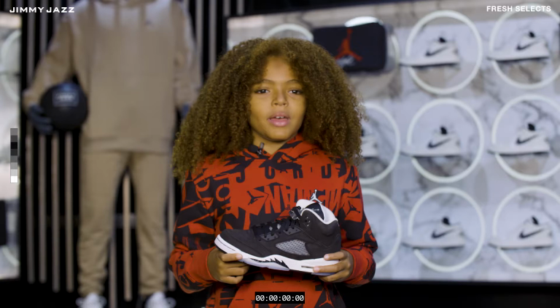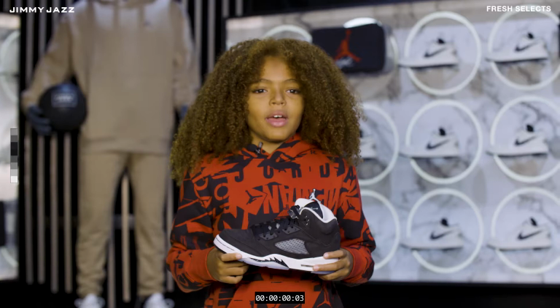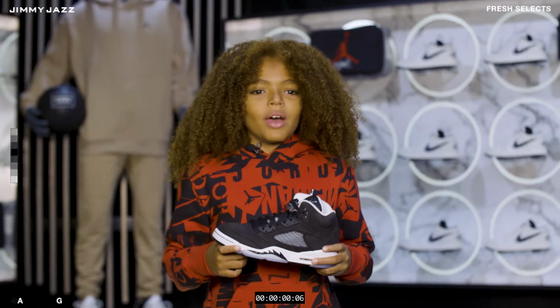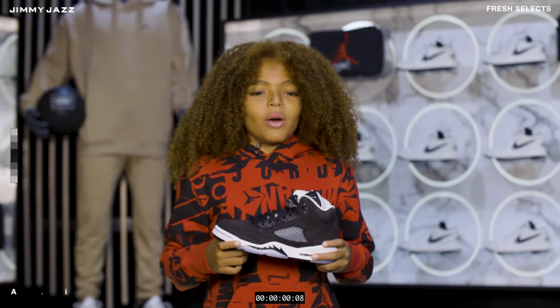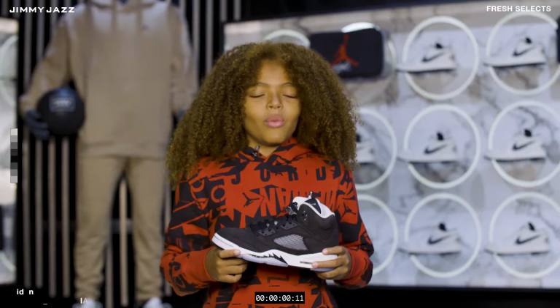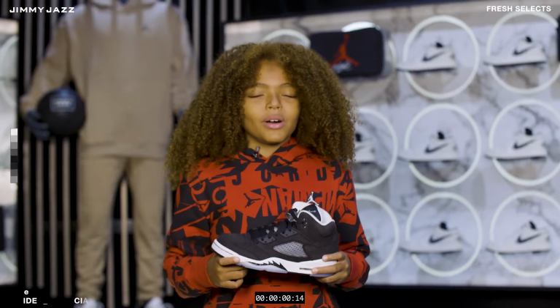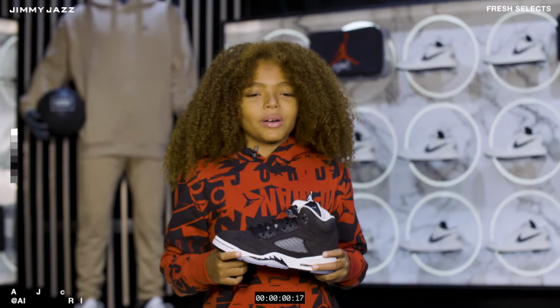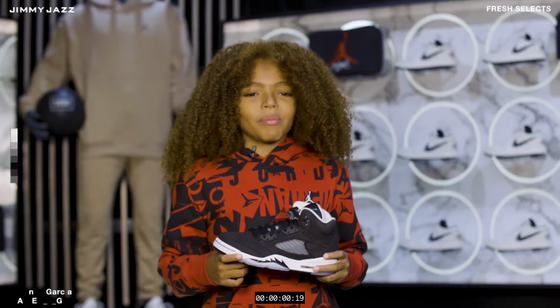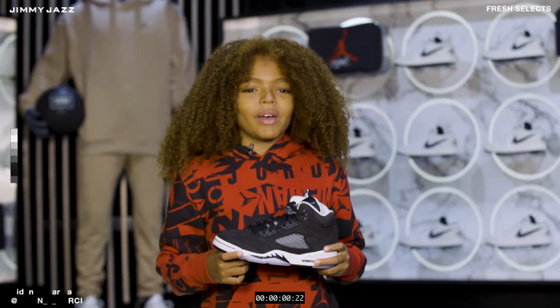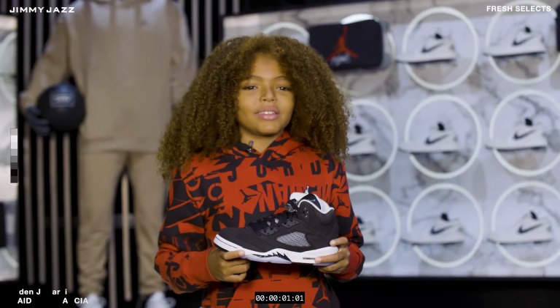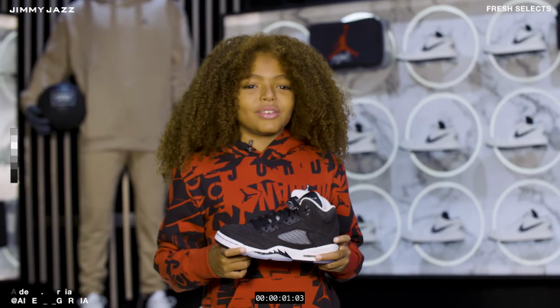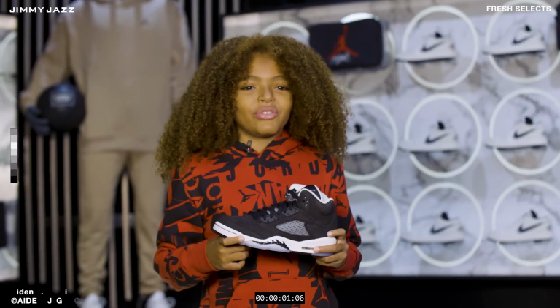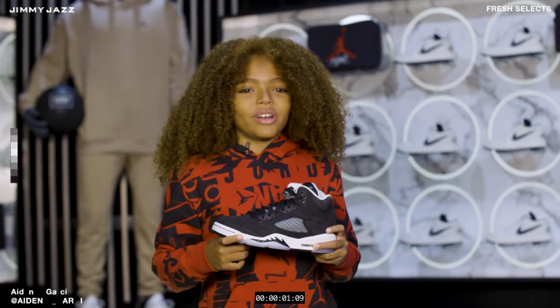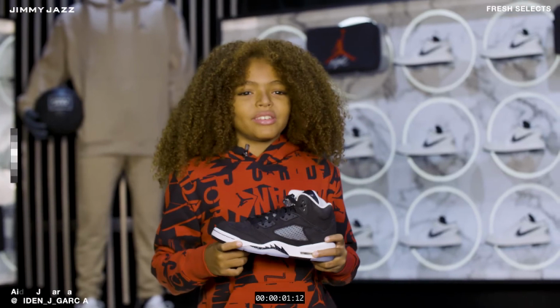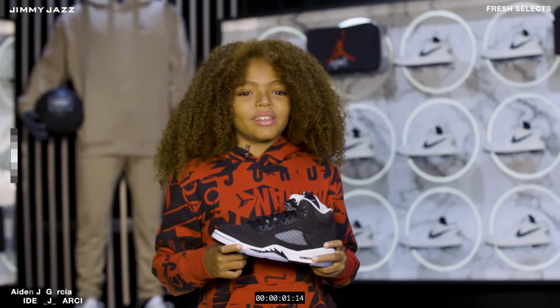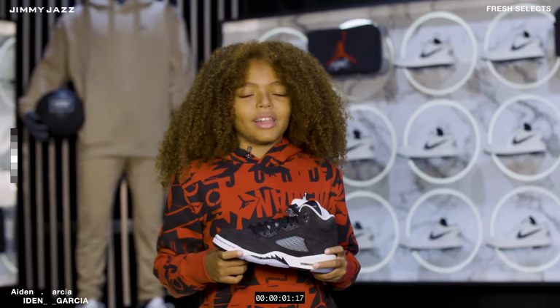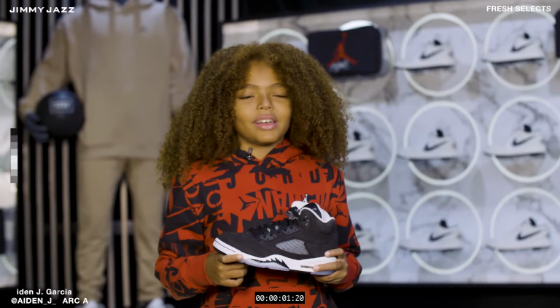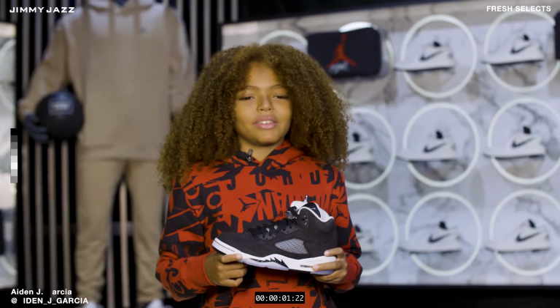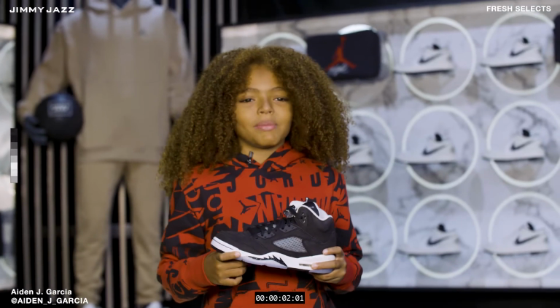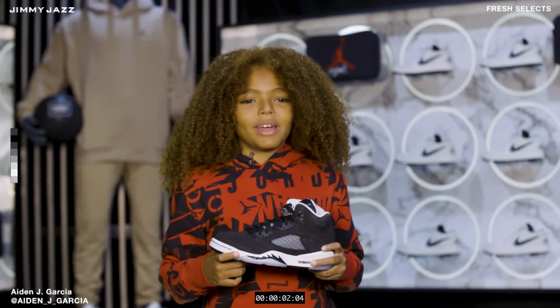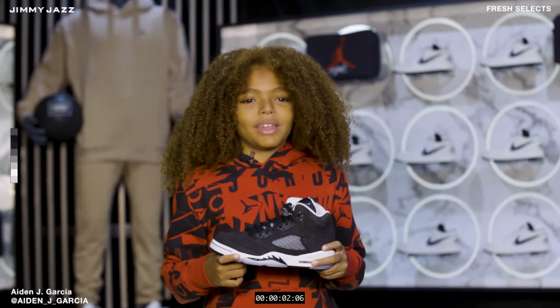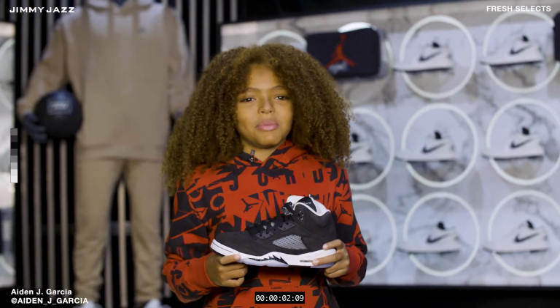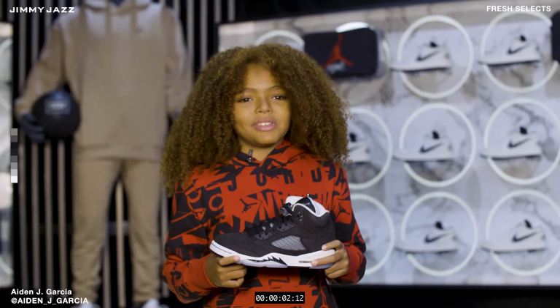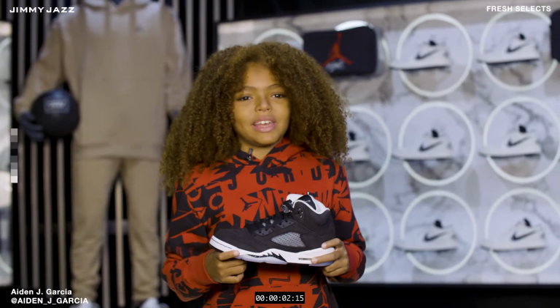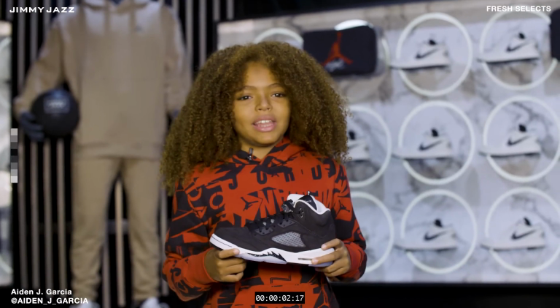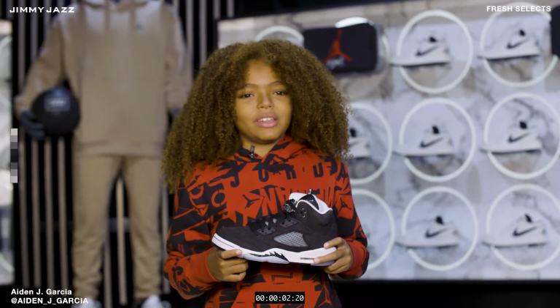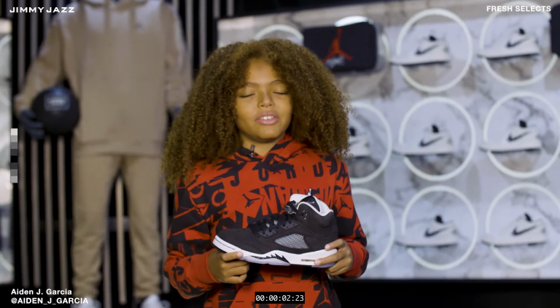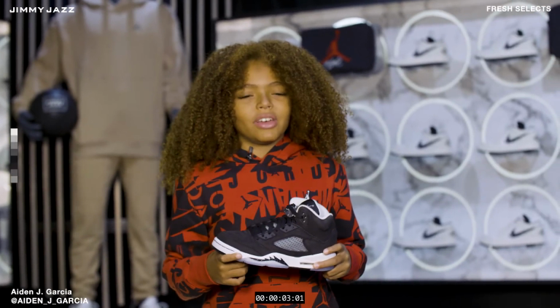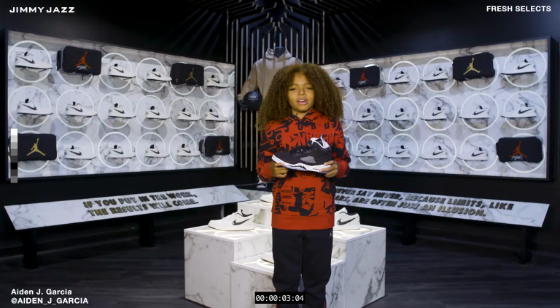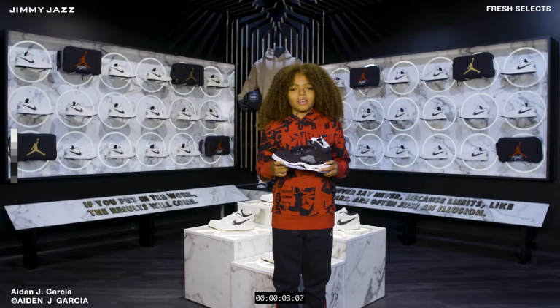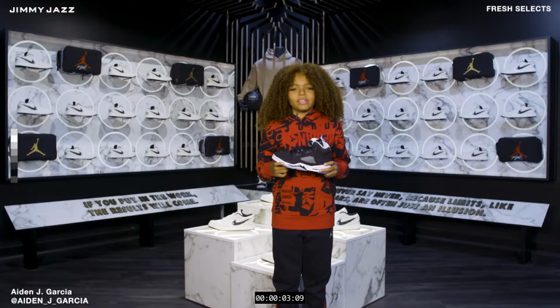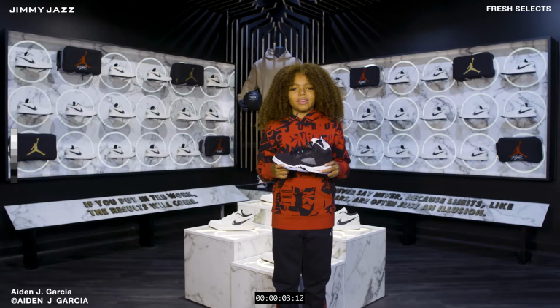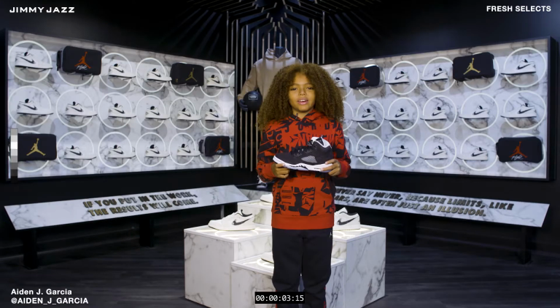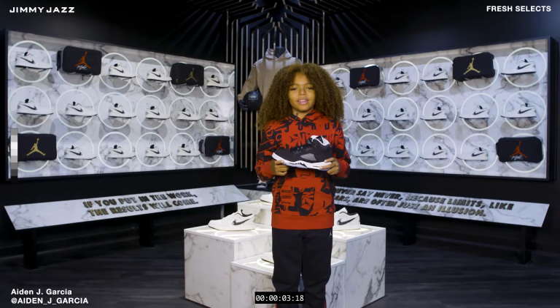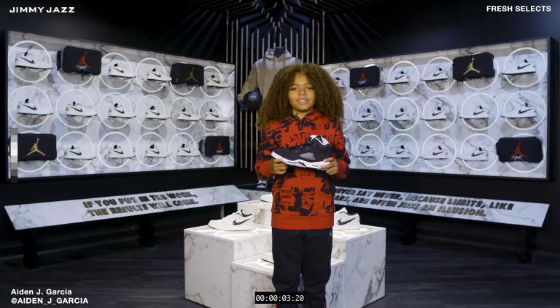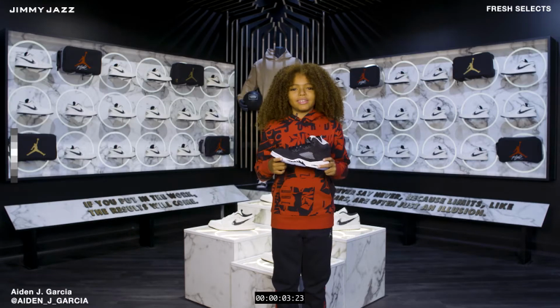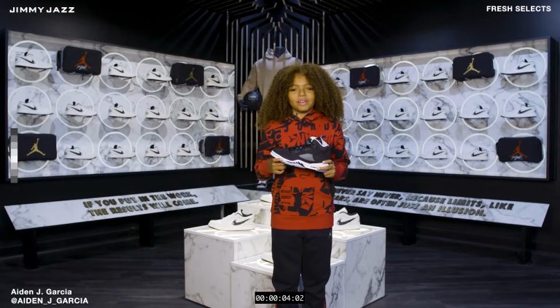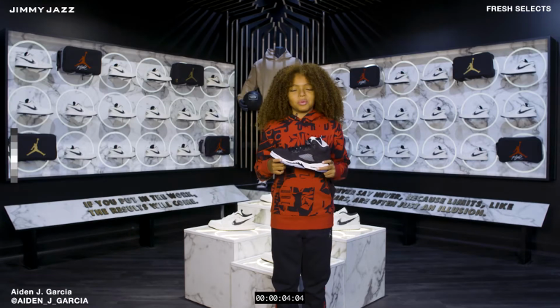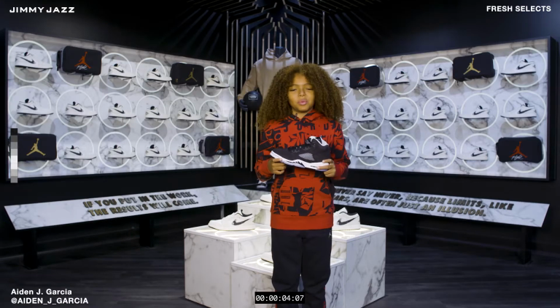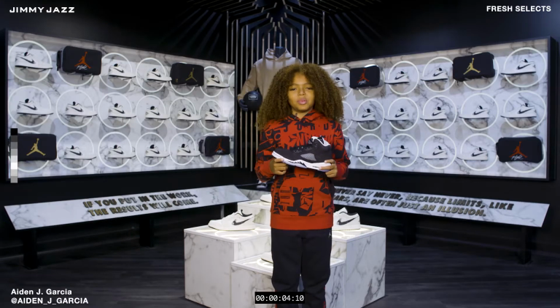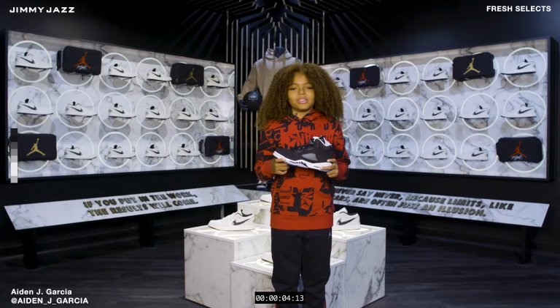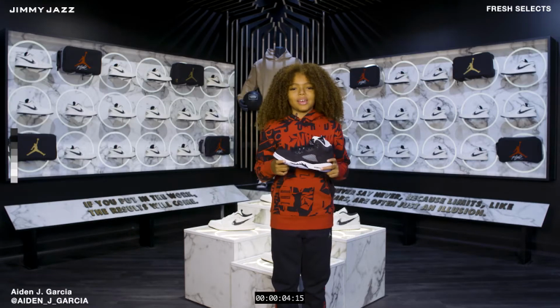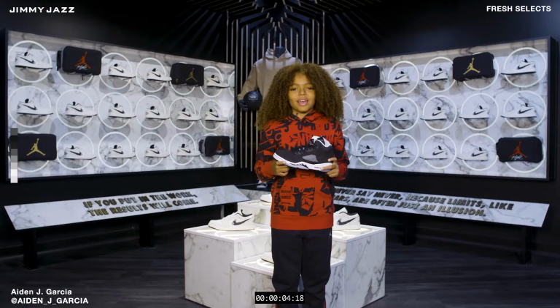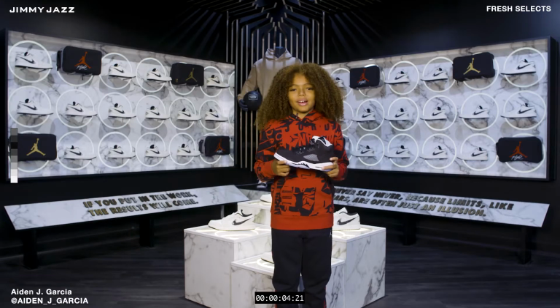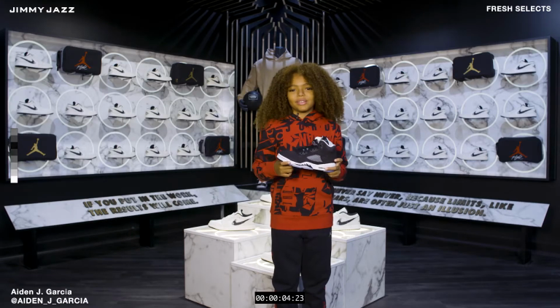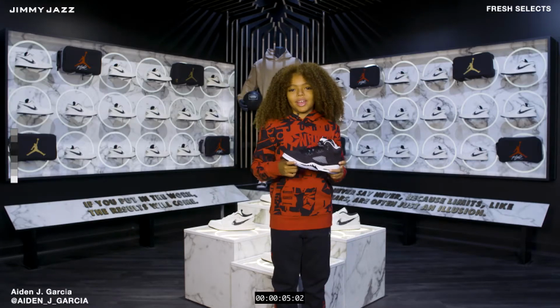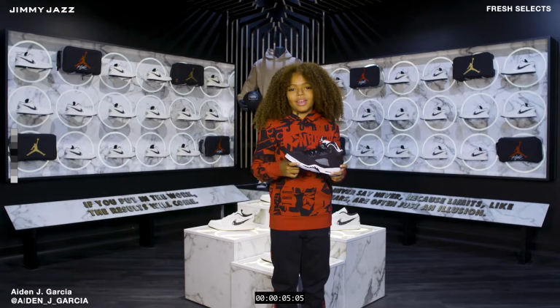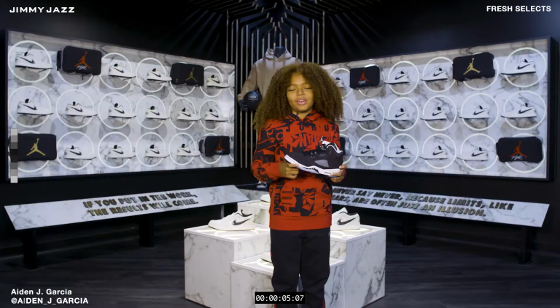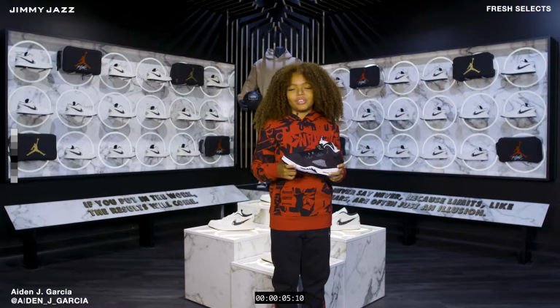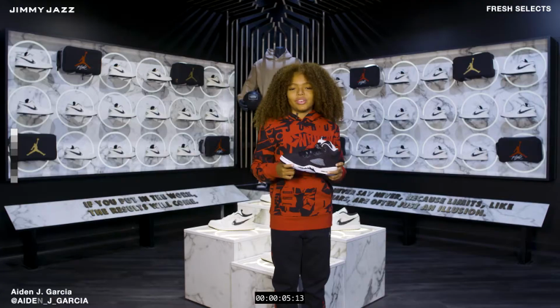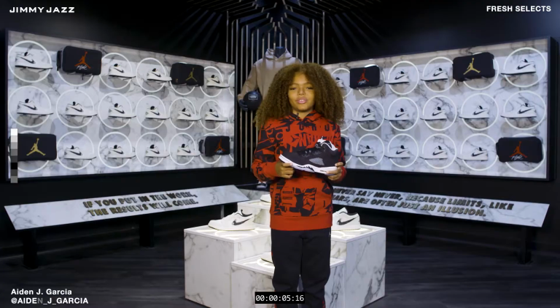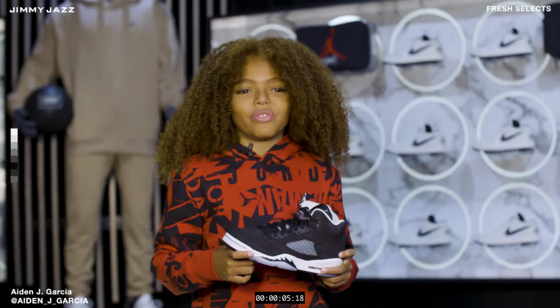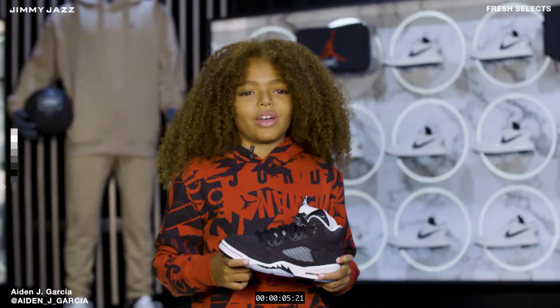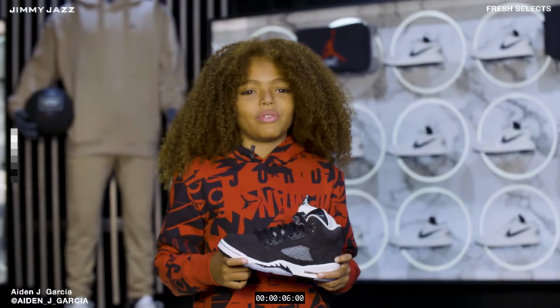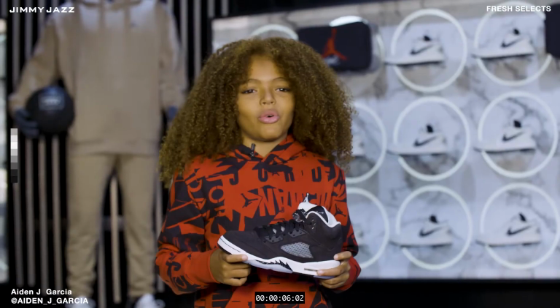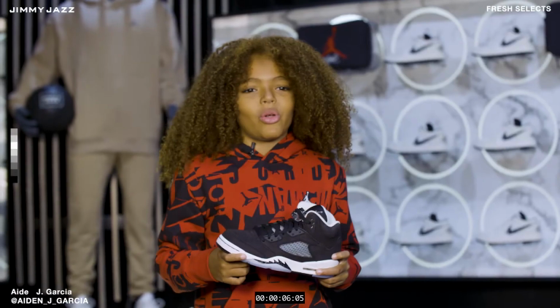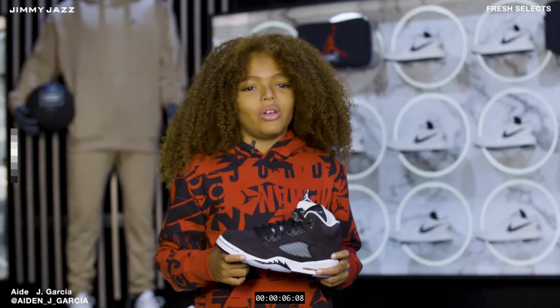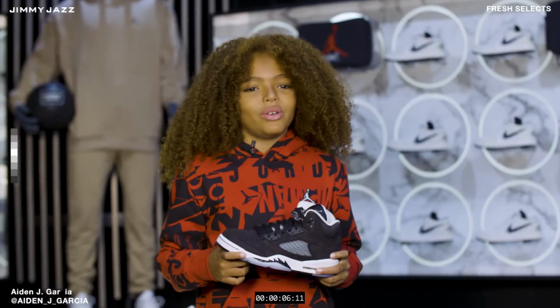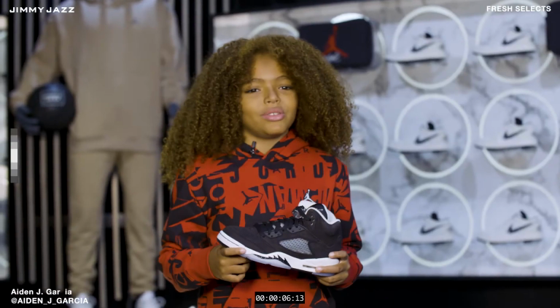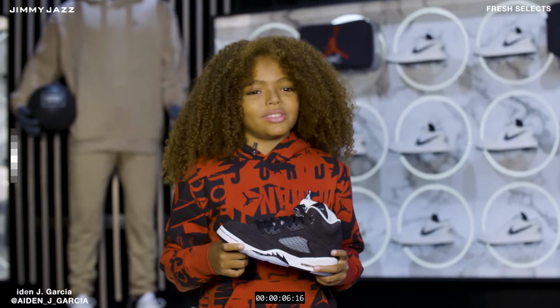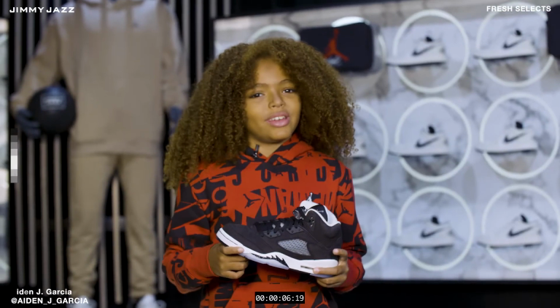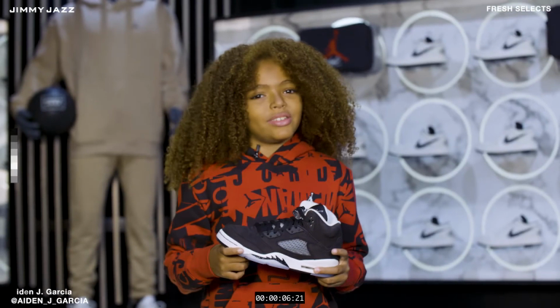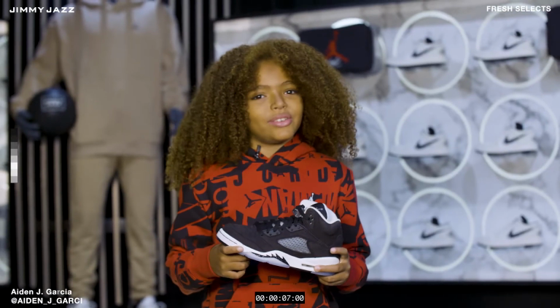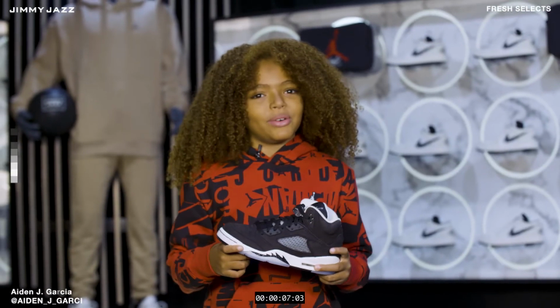Welcome back to Fresh Selects. My name is Aiden J. Garcia and today we'll be checking out the Air Jordan 5 Oreos. Stay tuned.